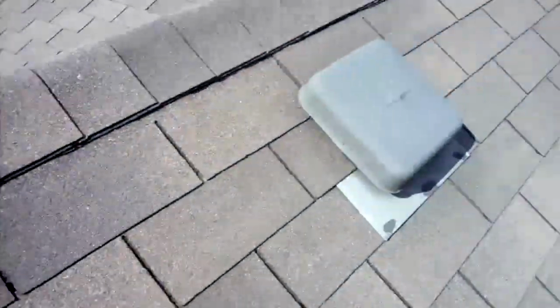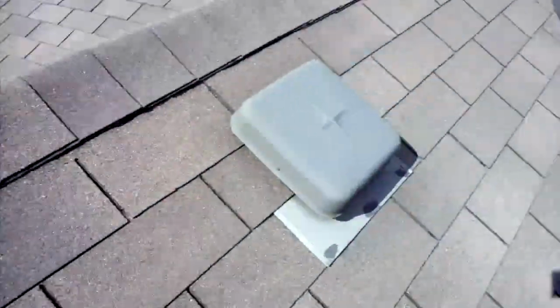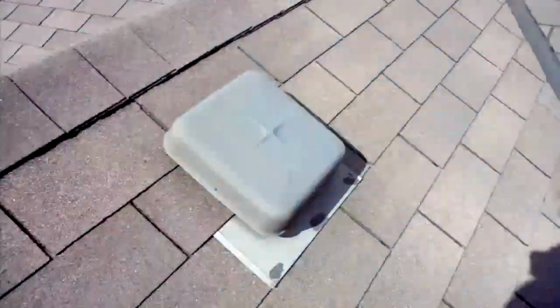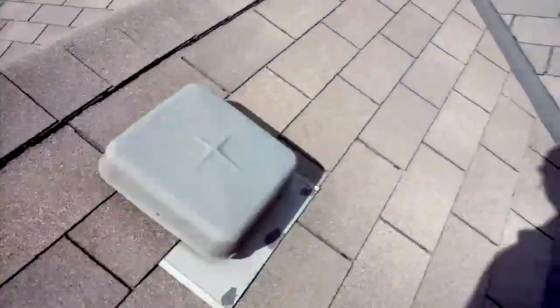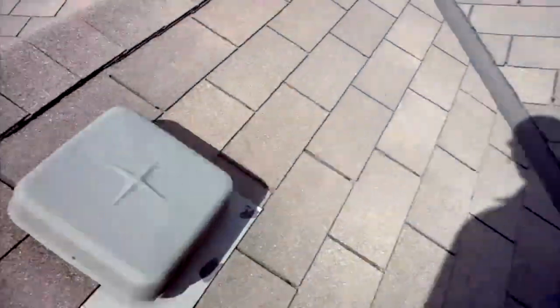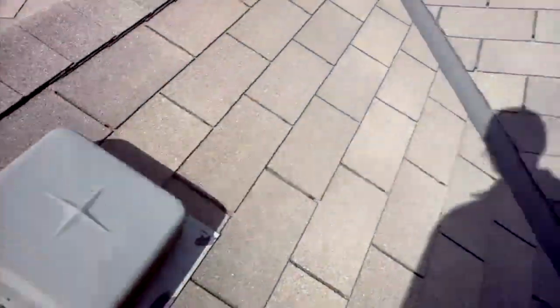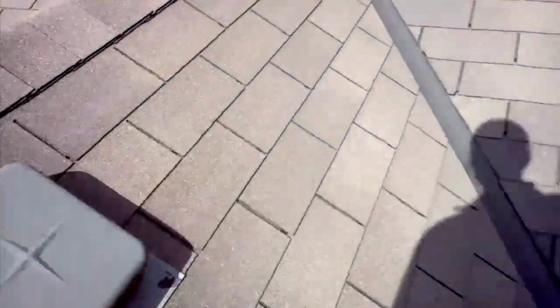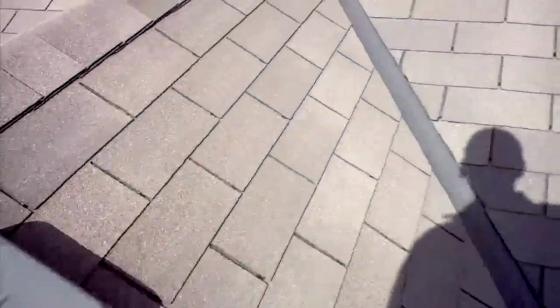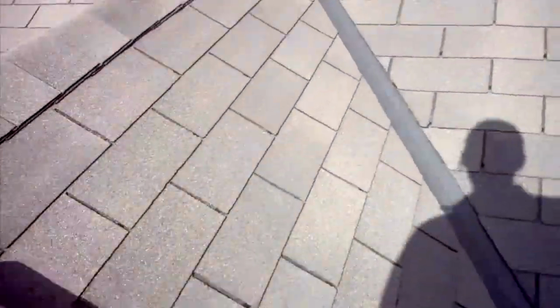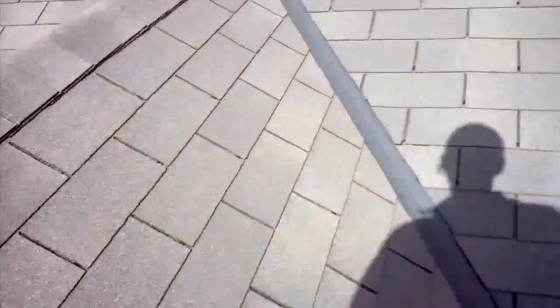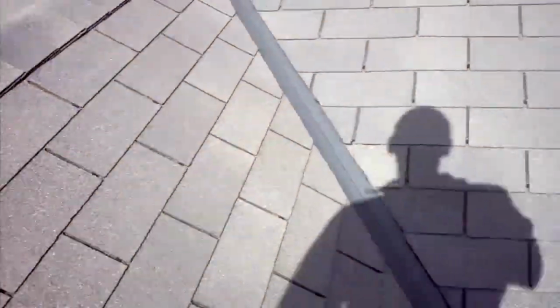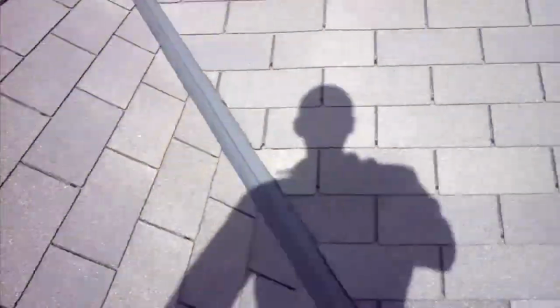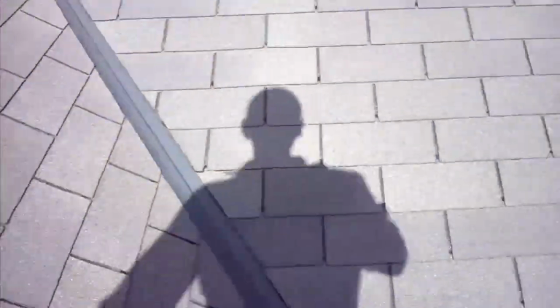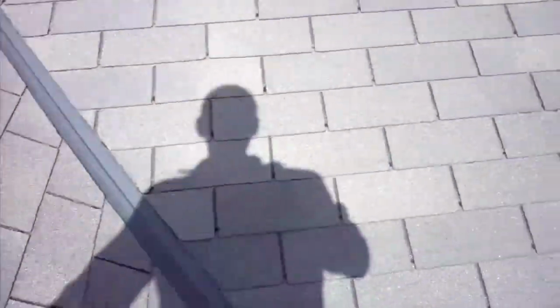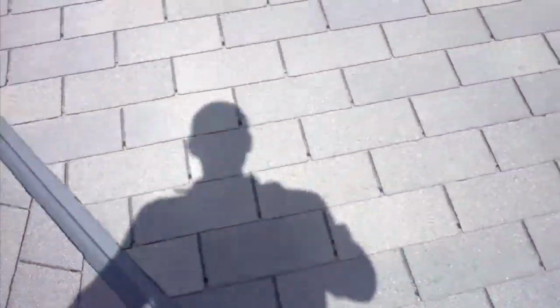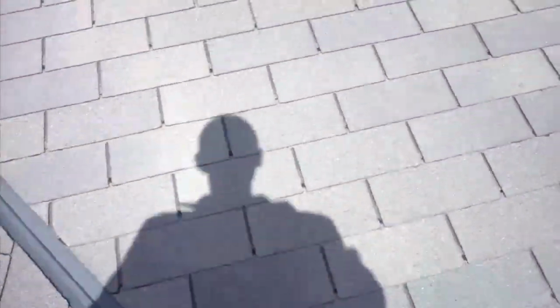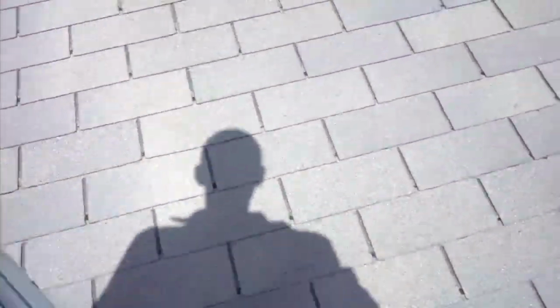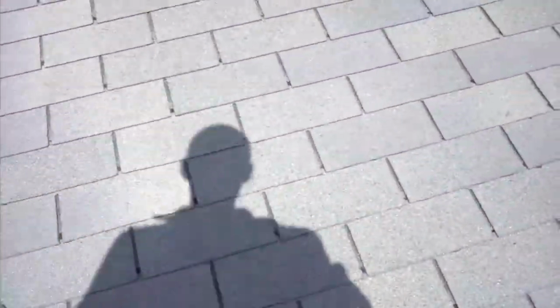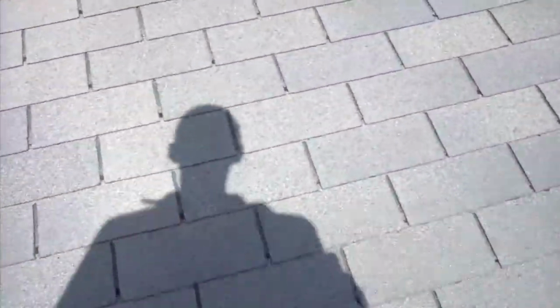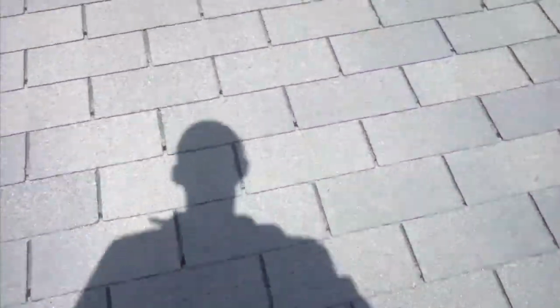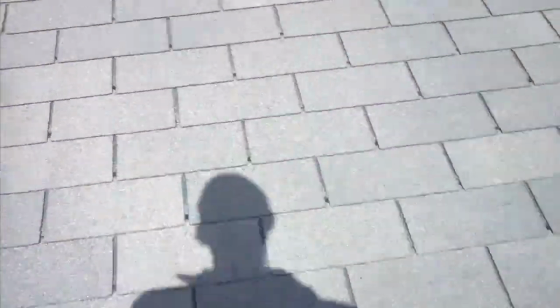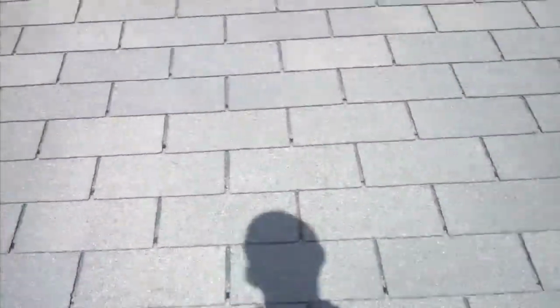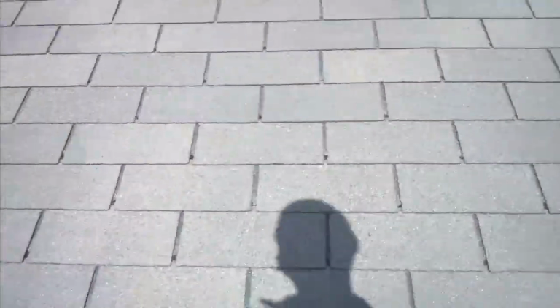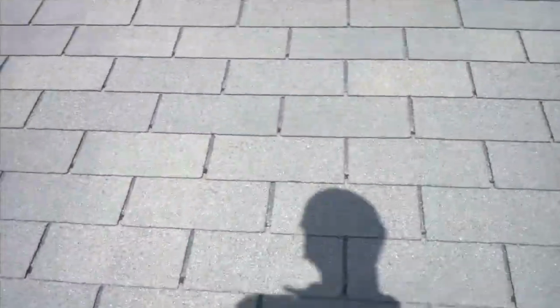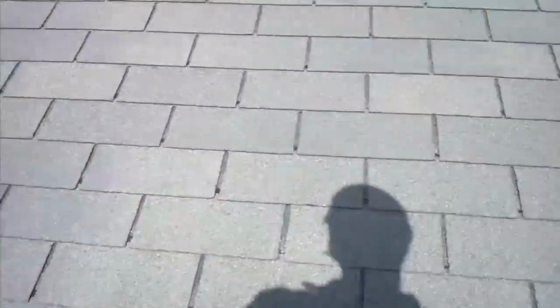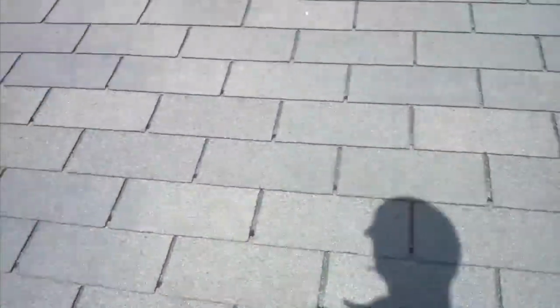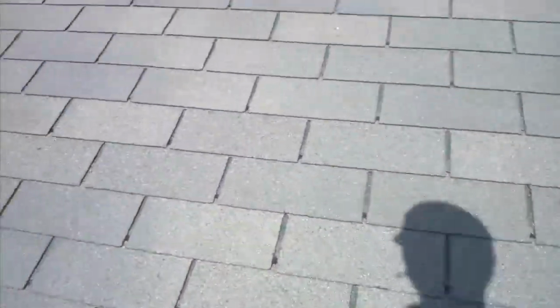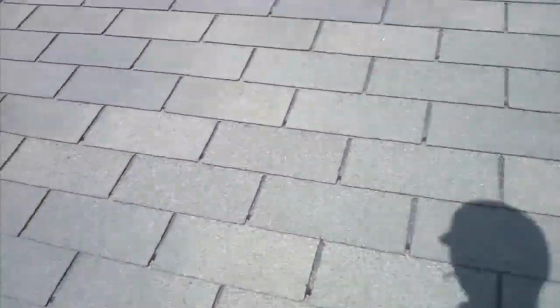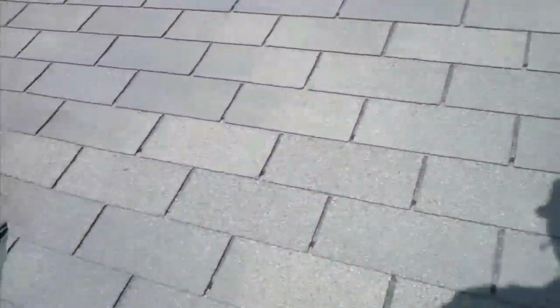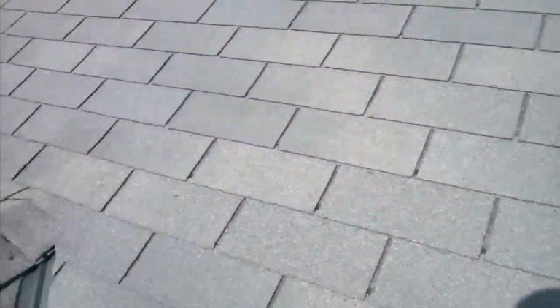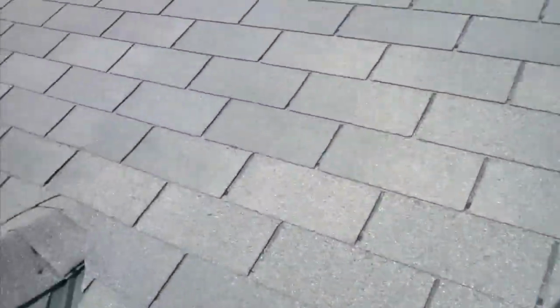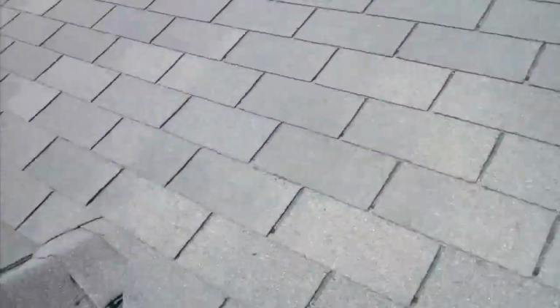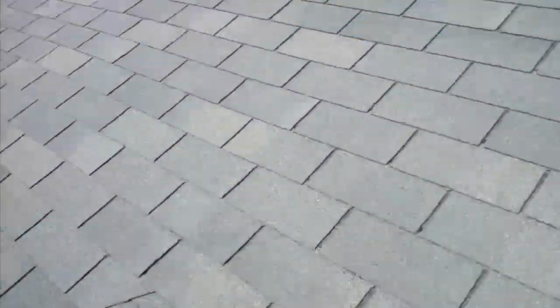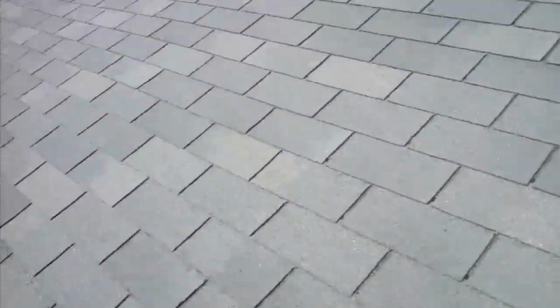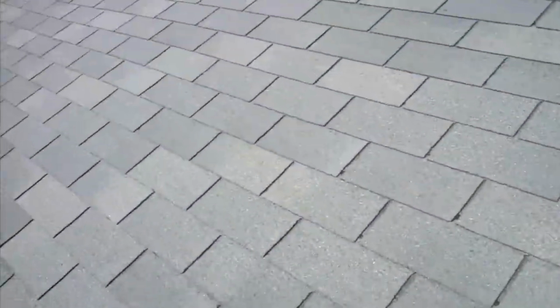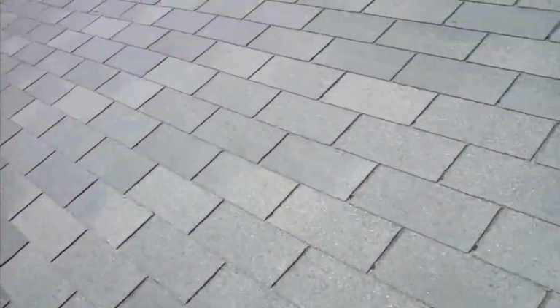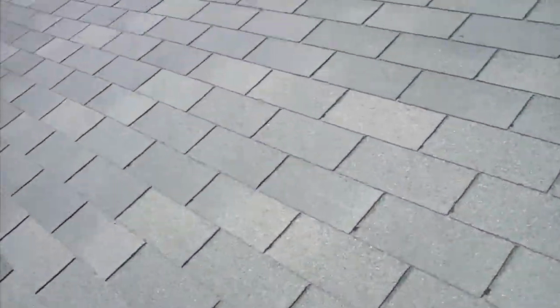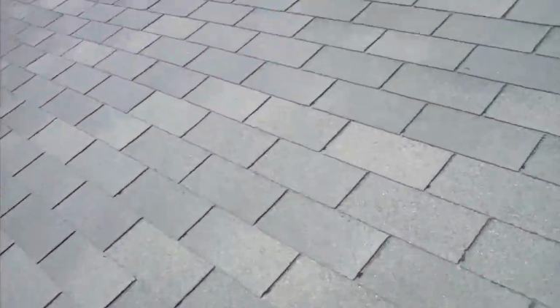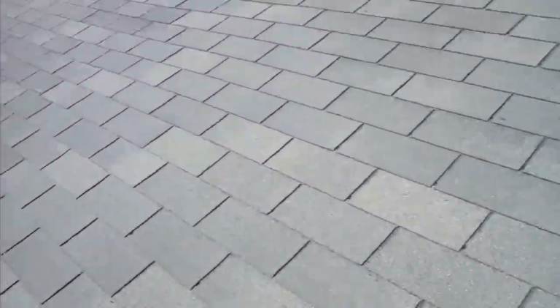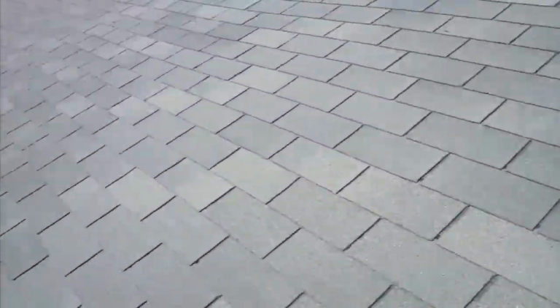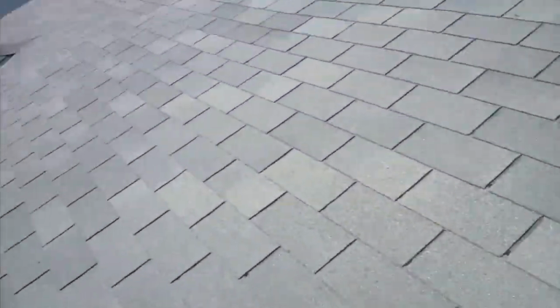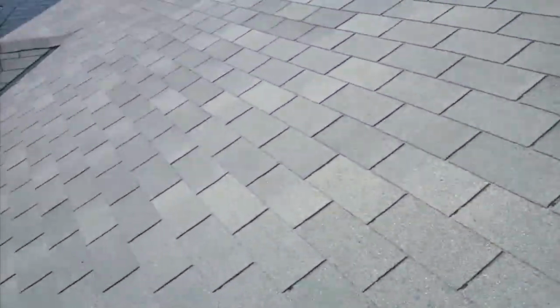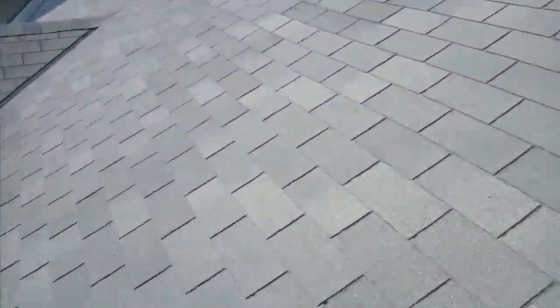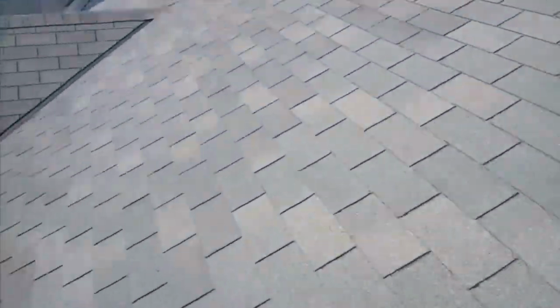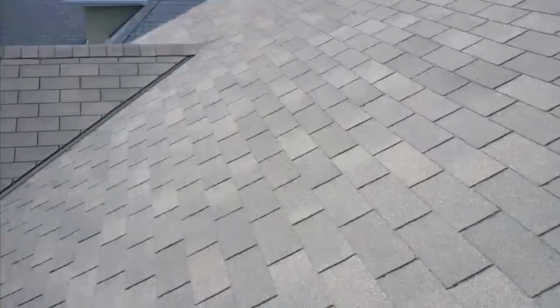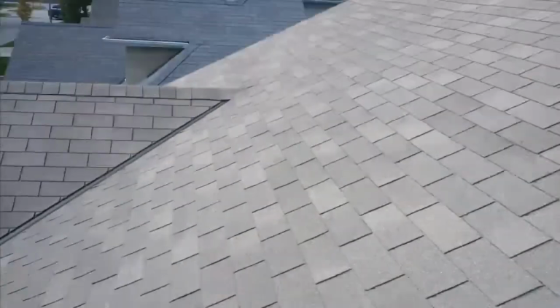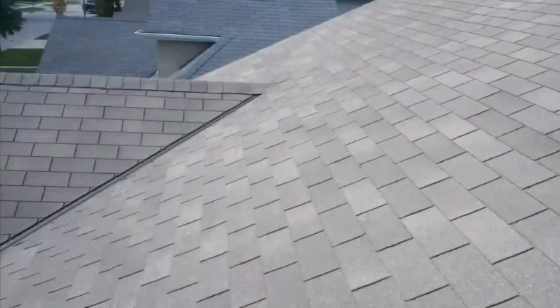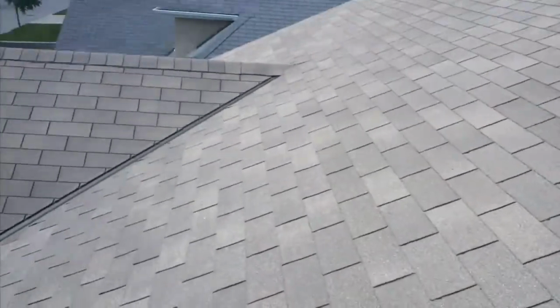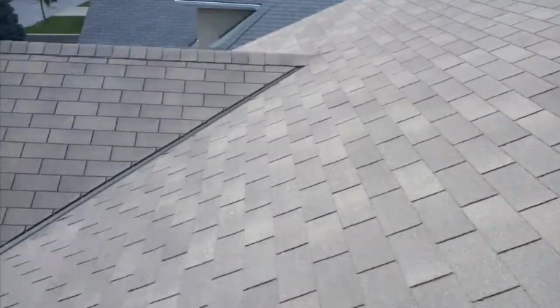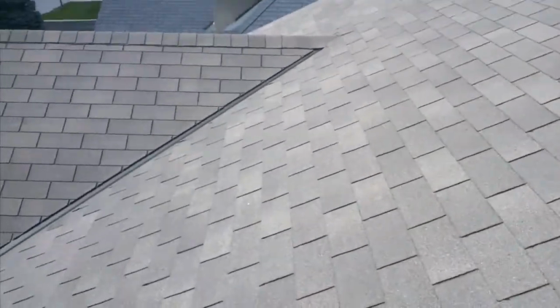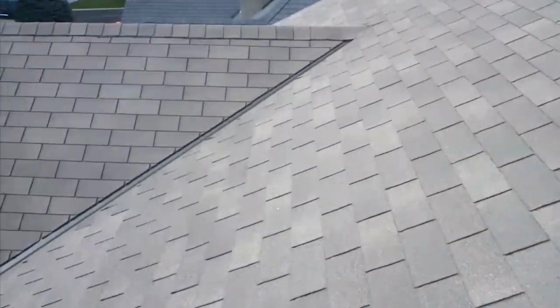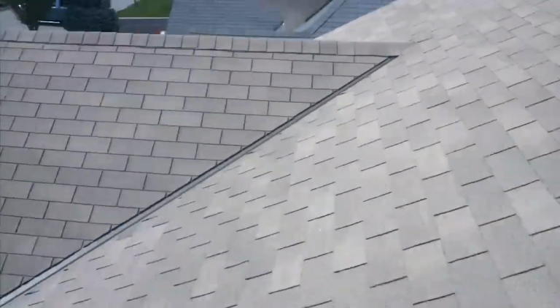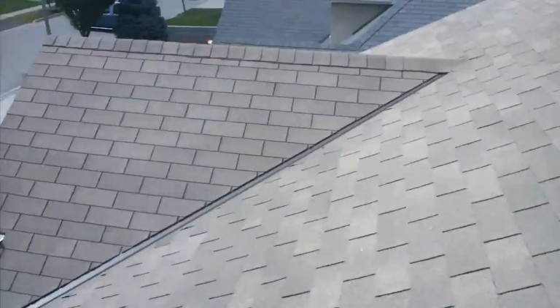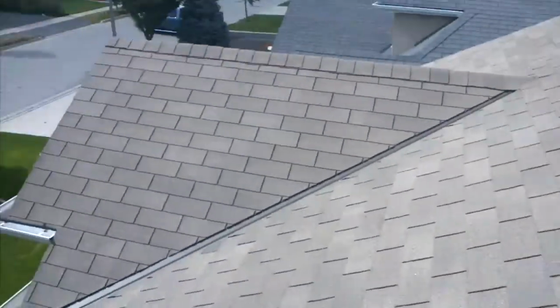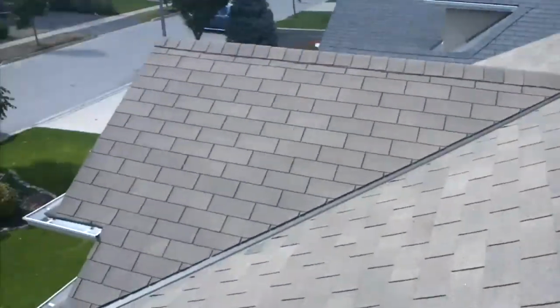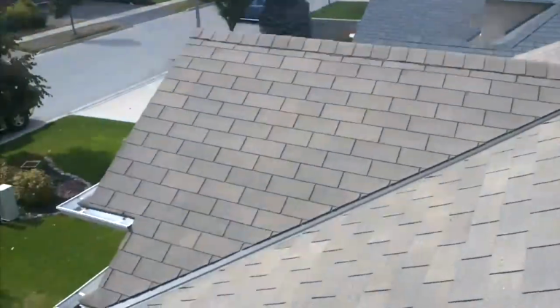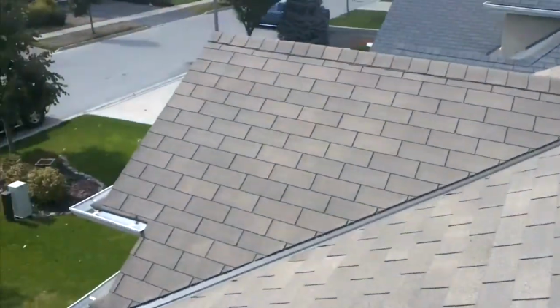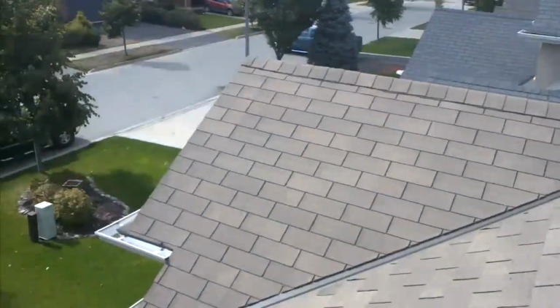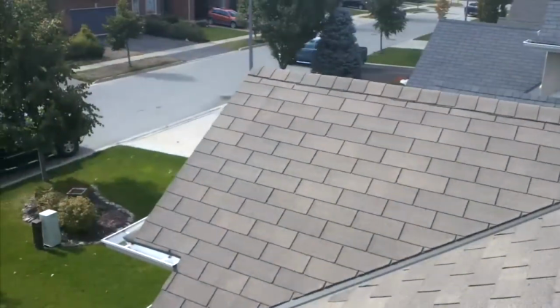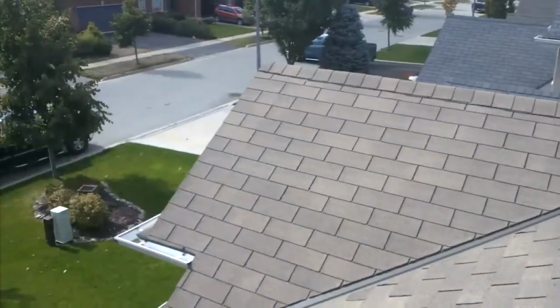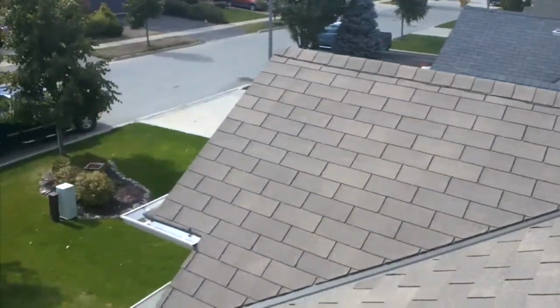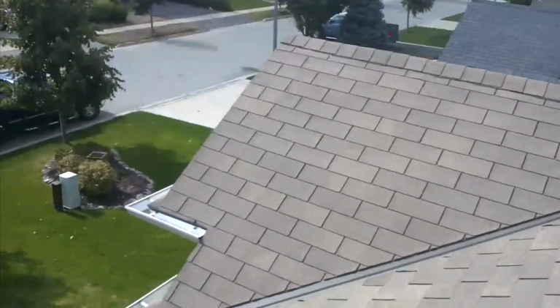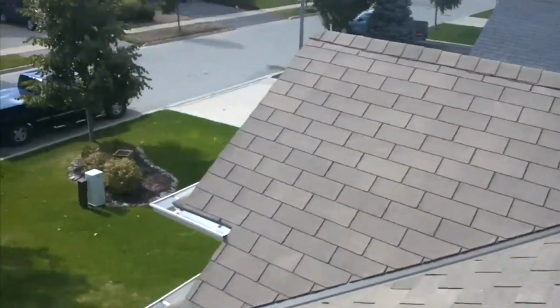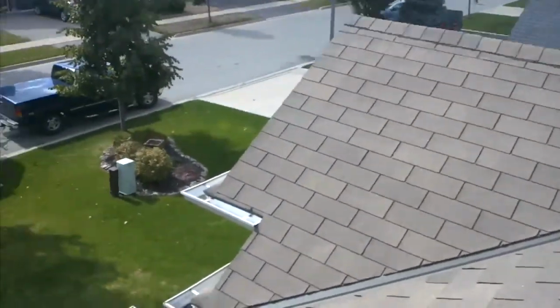This roof is in great shape, but it isn't brand new, and it does need a little maintenance and service to make sure it stays watertight.